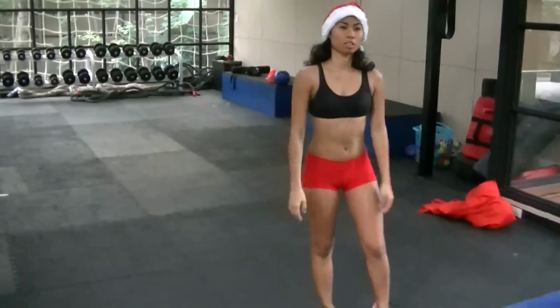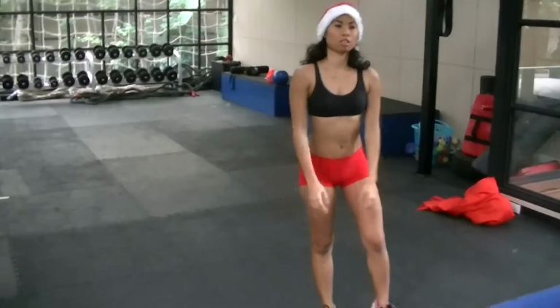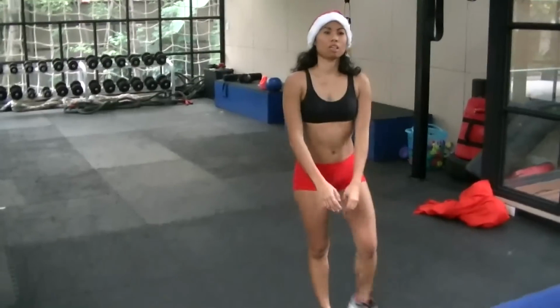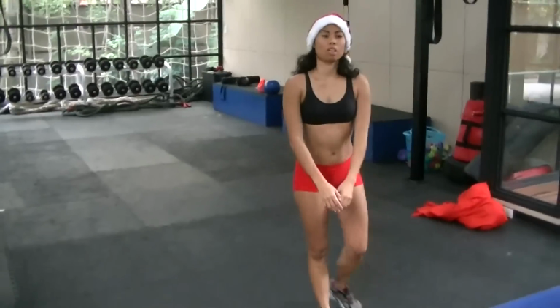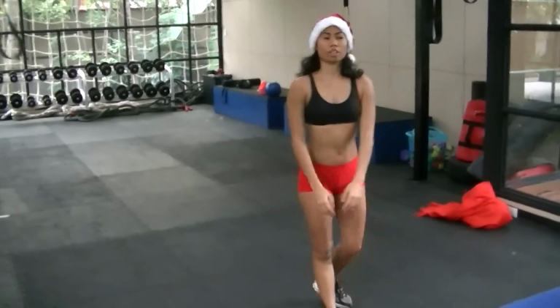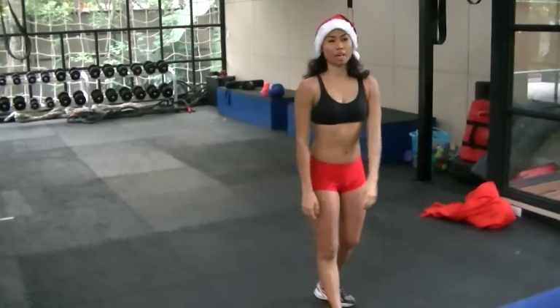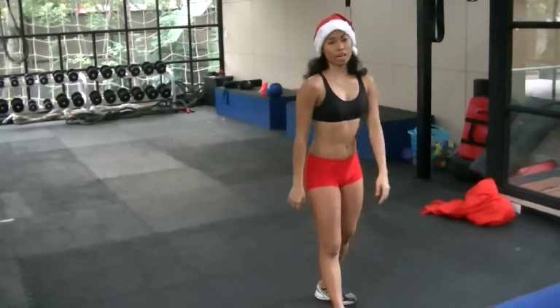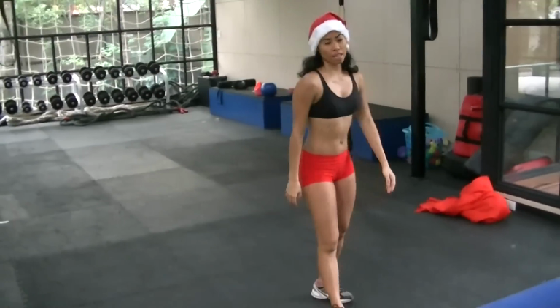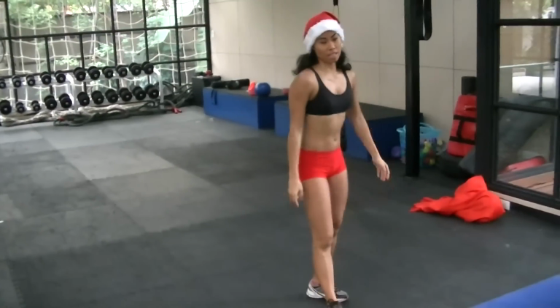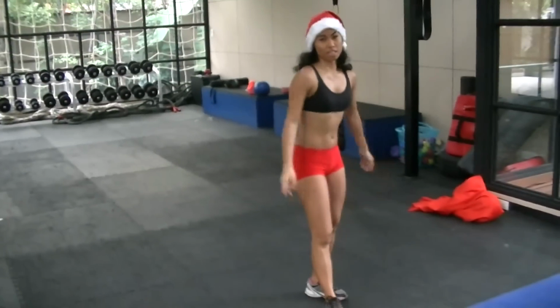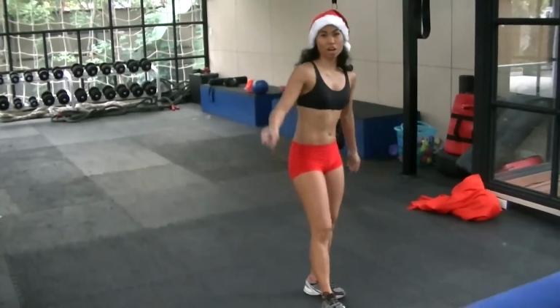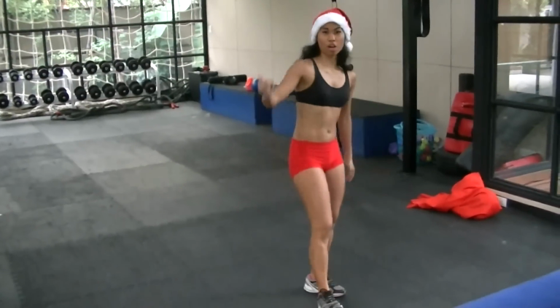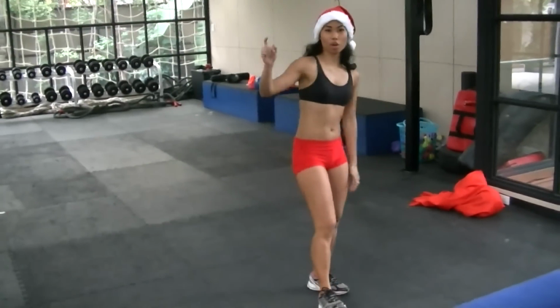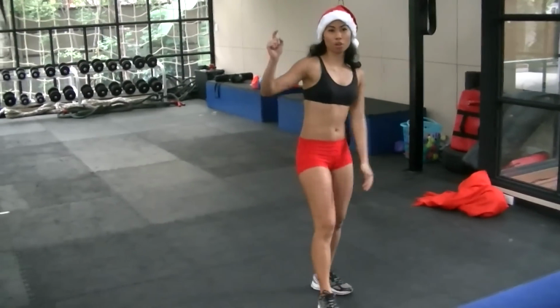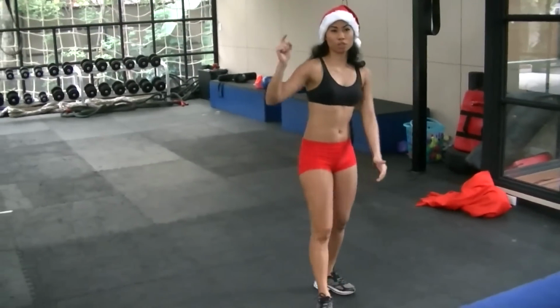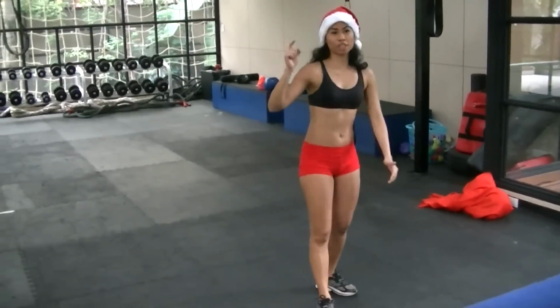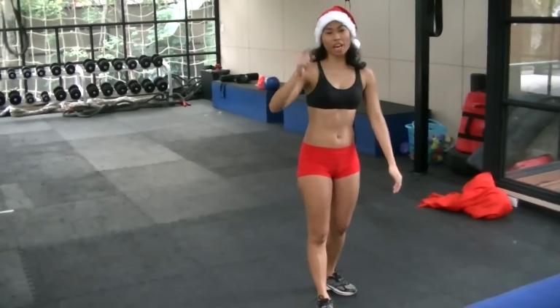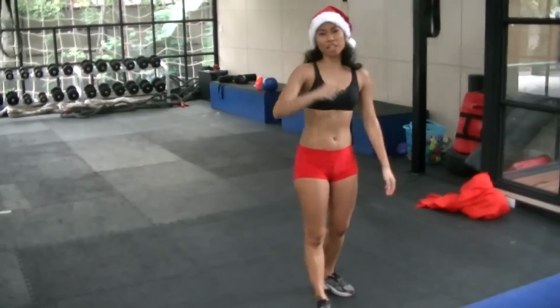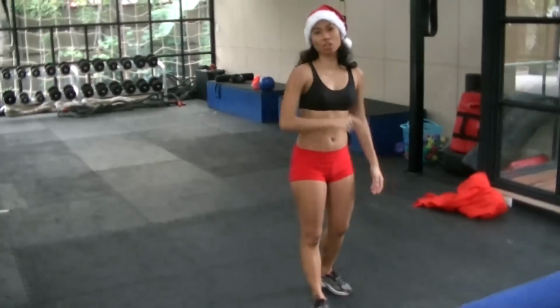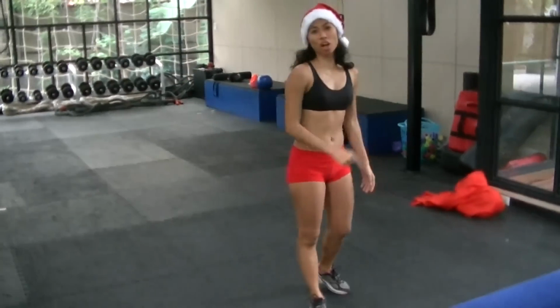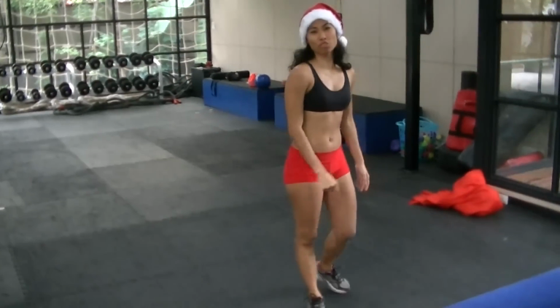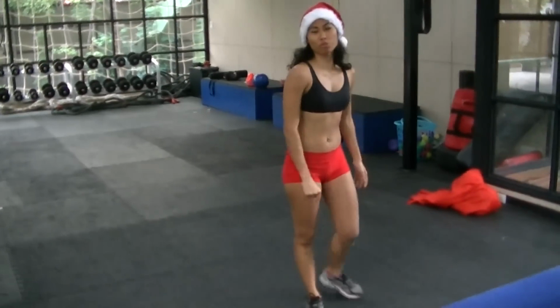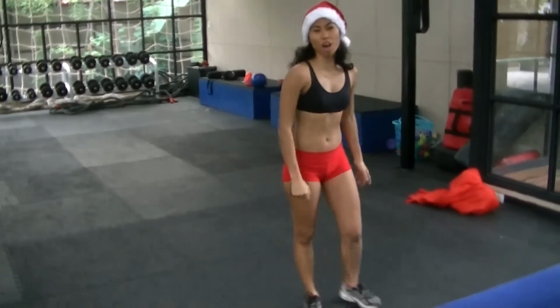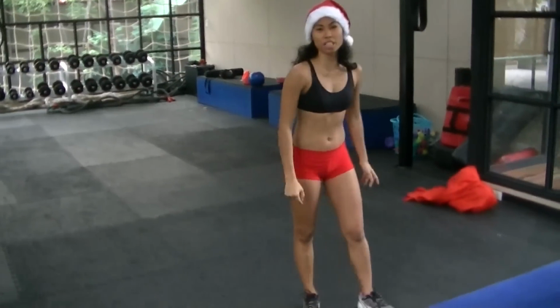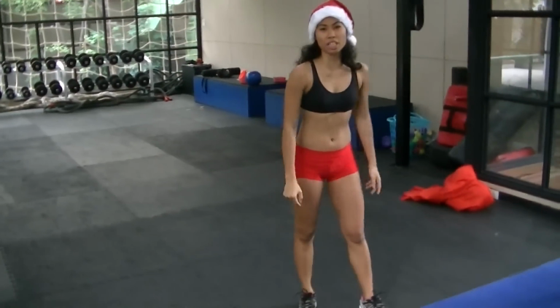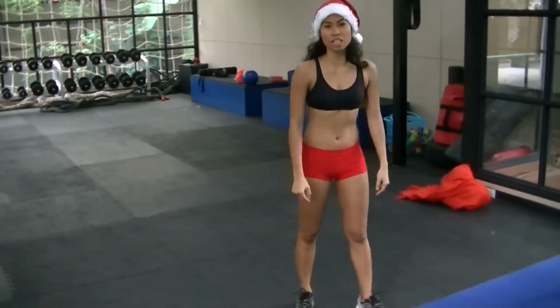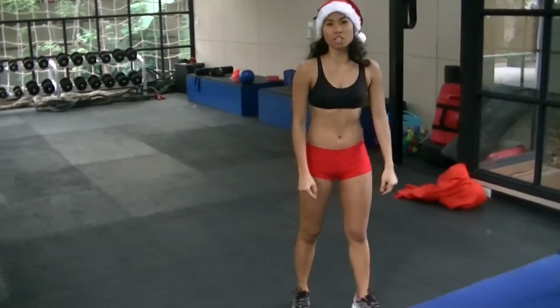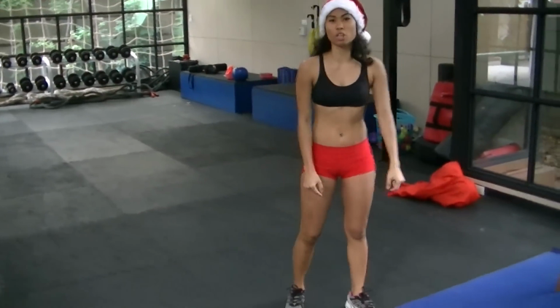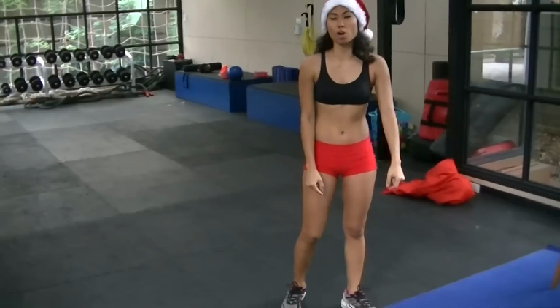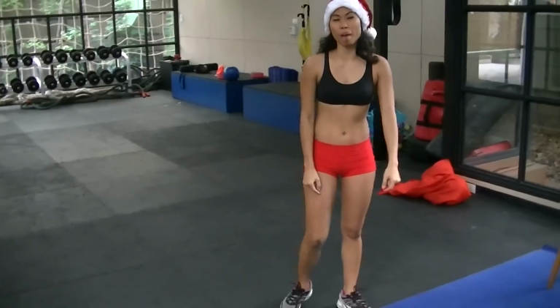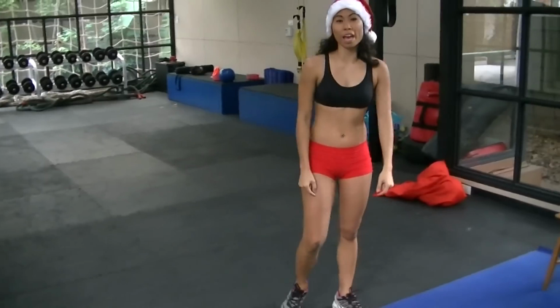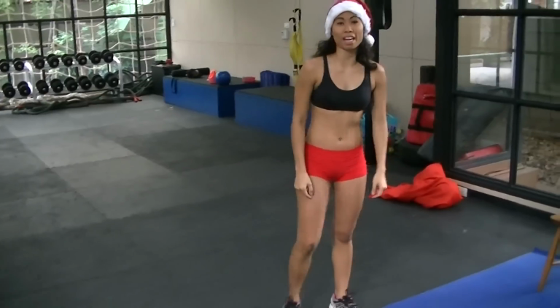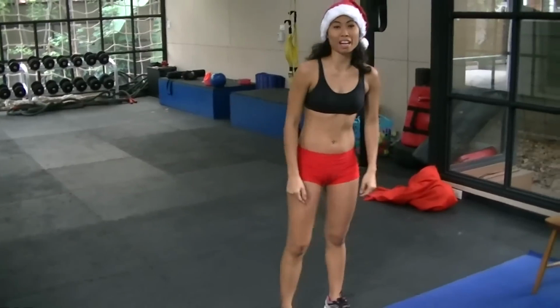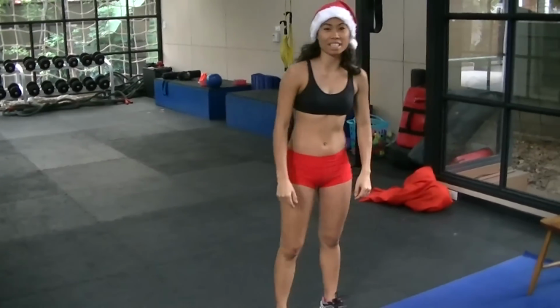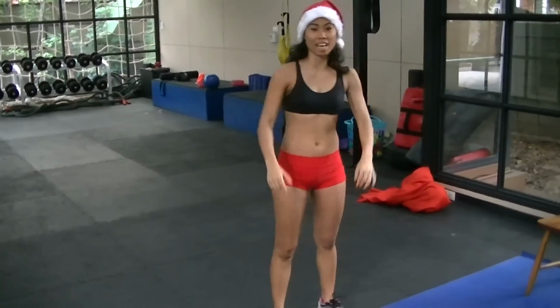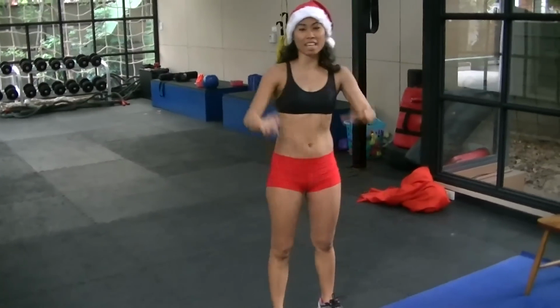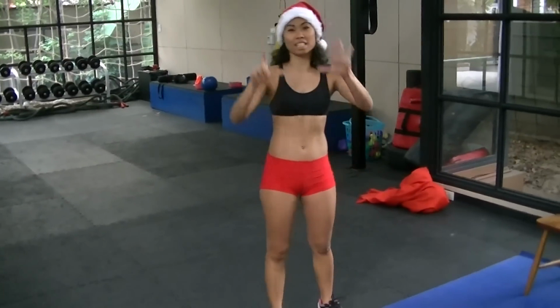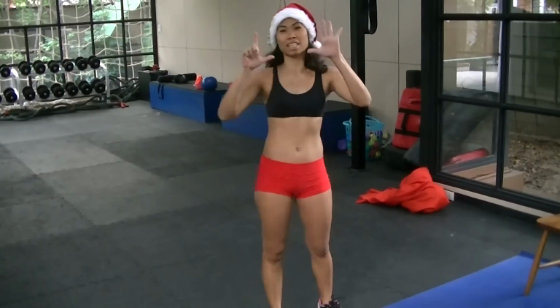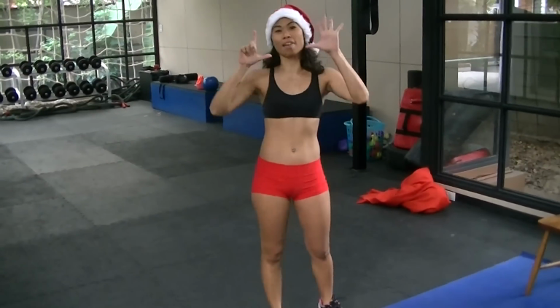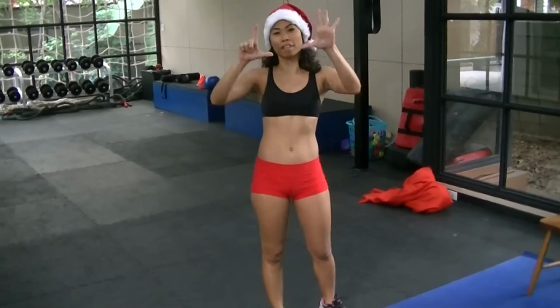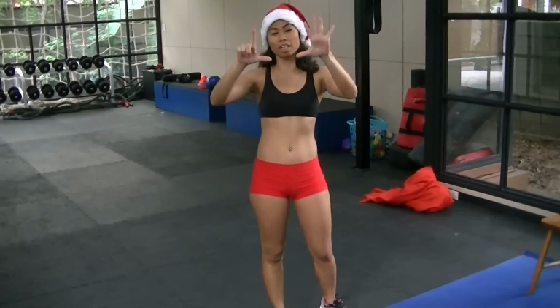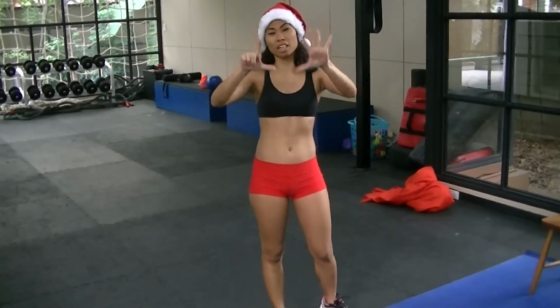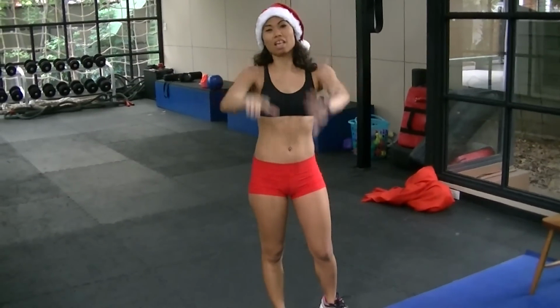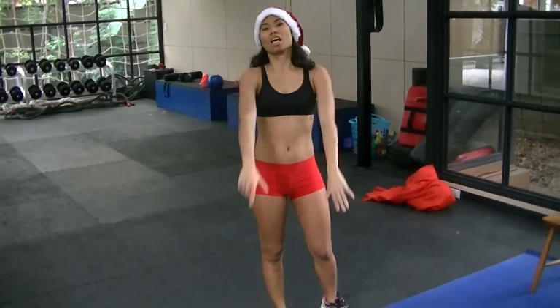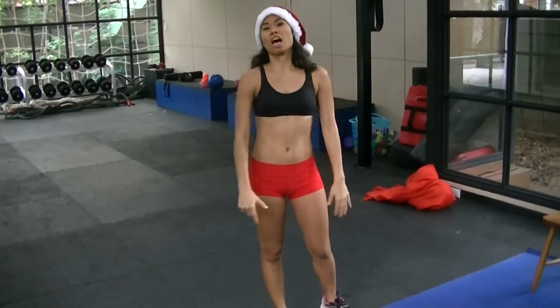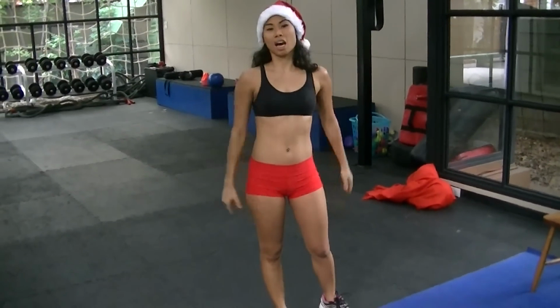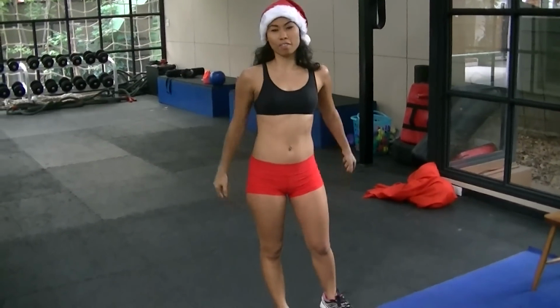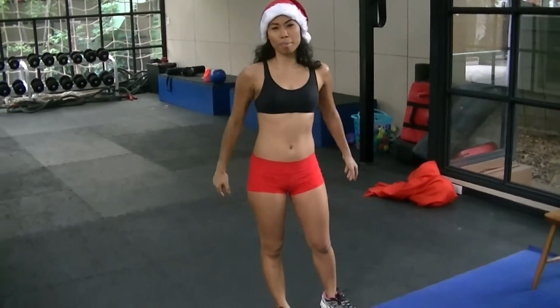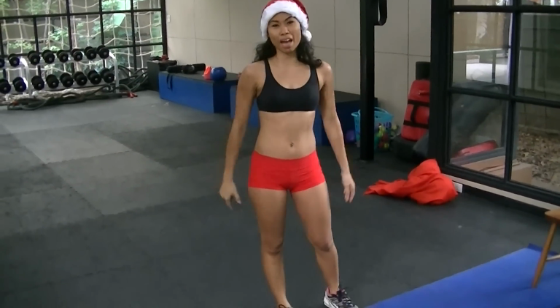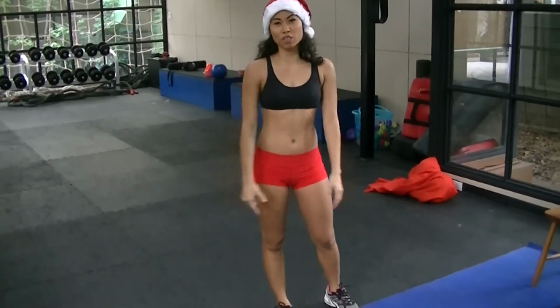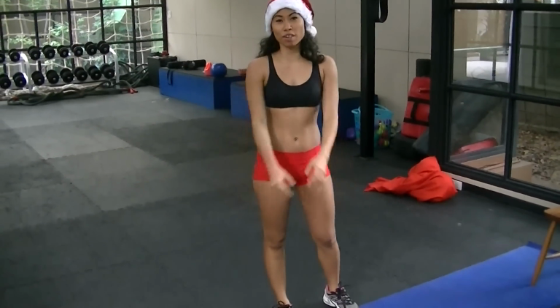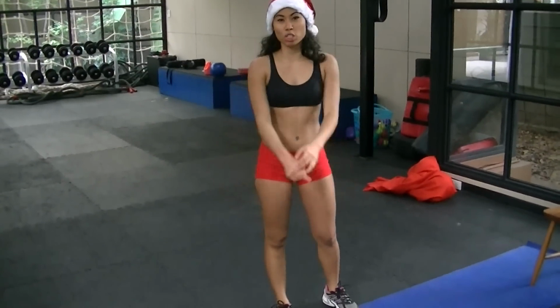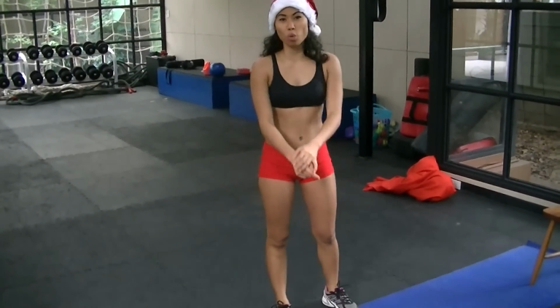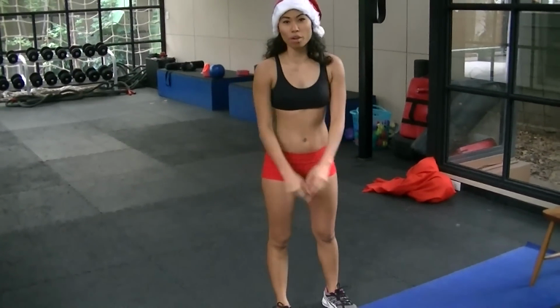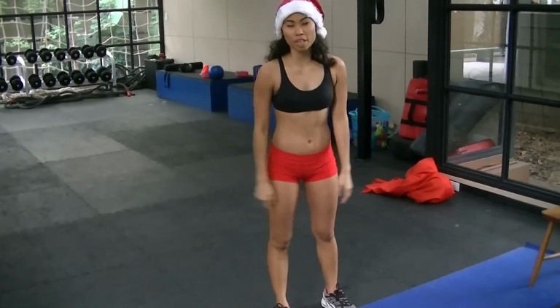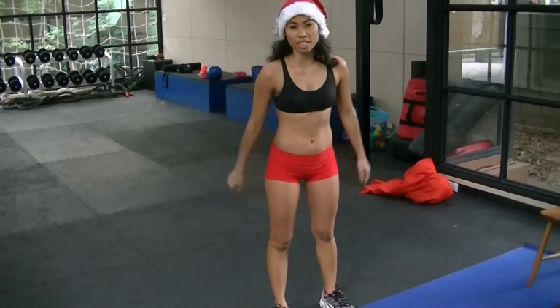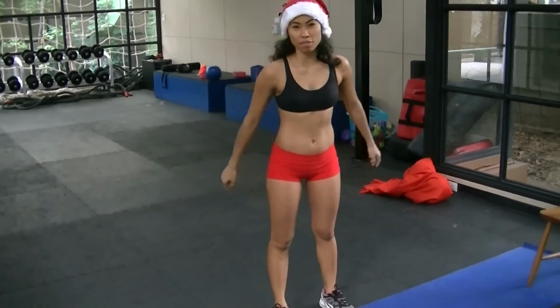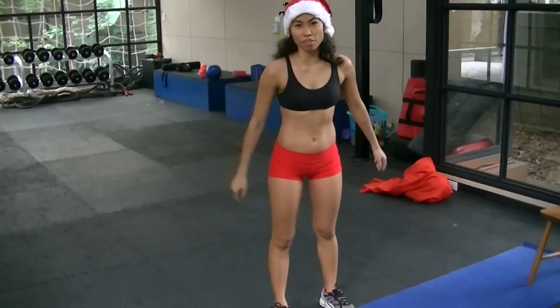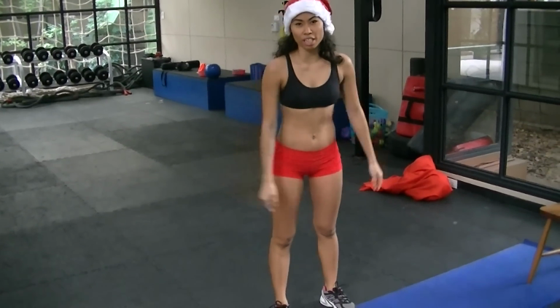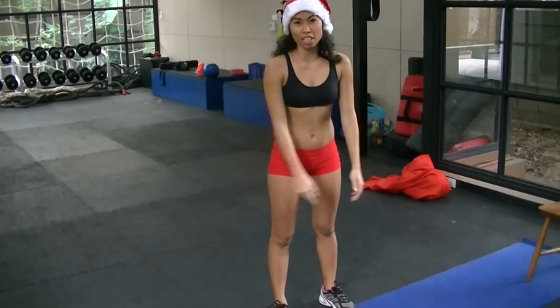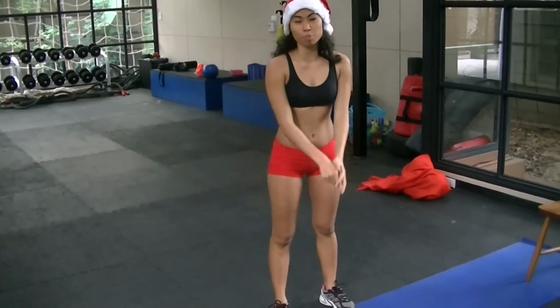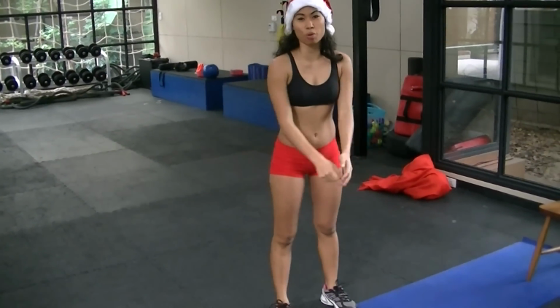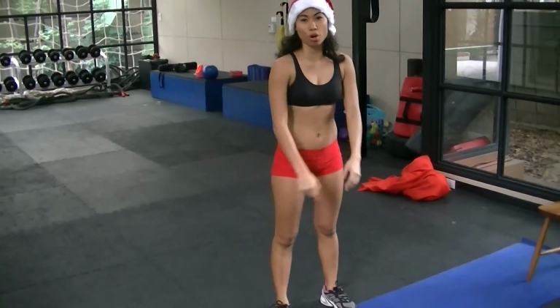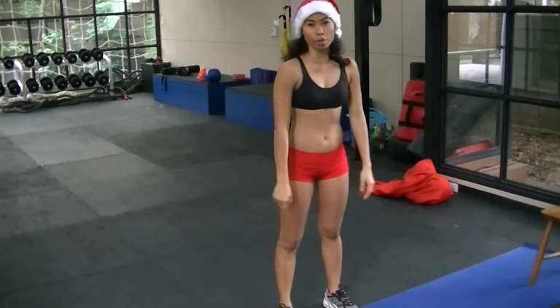Today is called Frosty the Snowman, and it's day 7 of the MaxFit 12 Days of Fitness program.